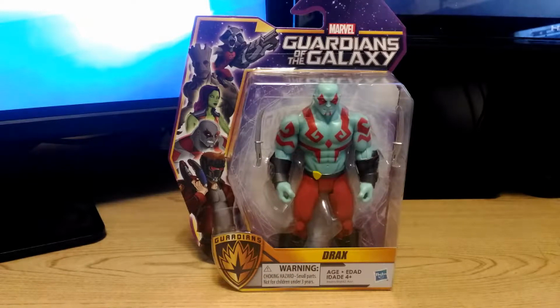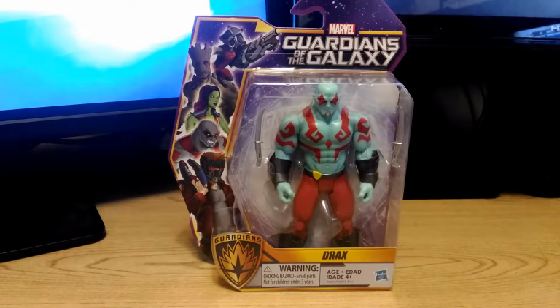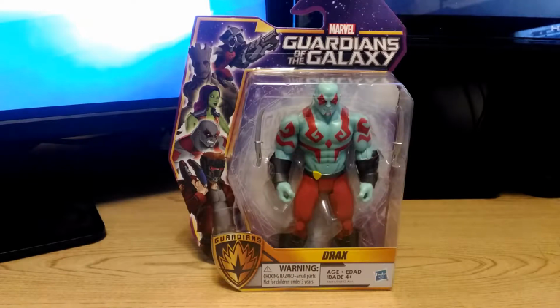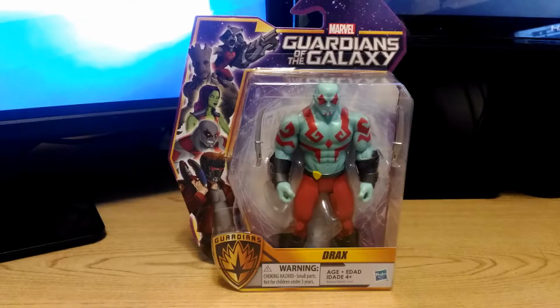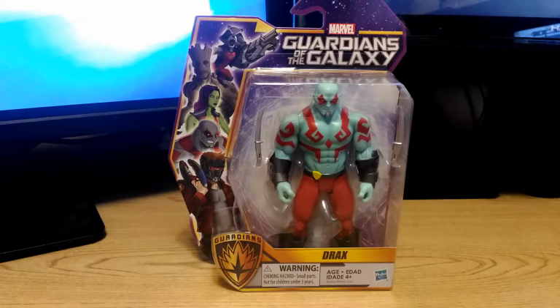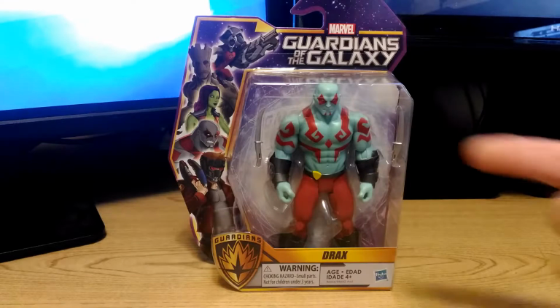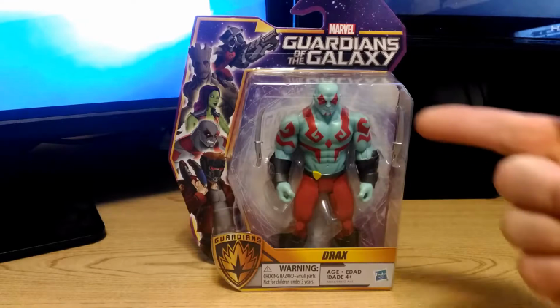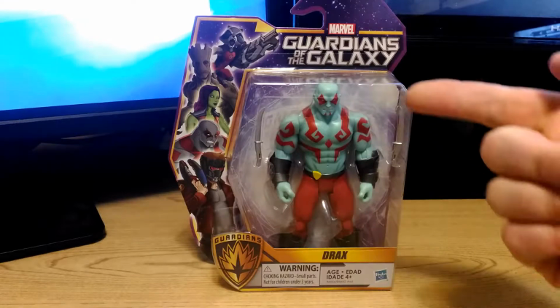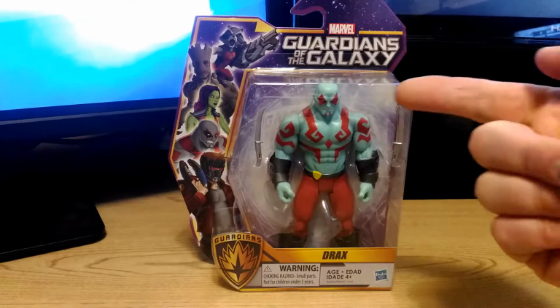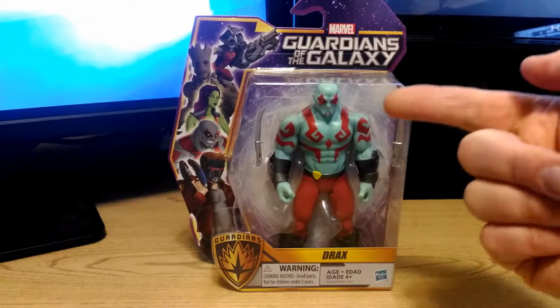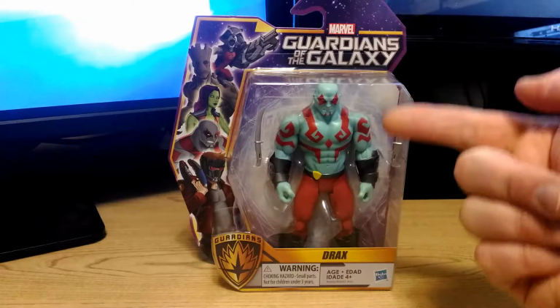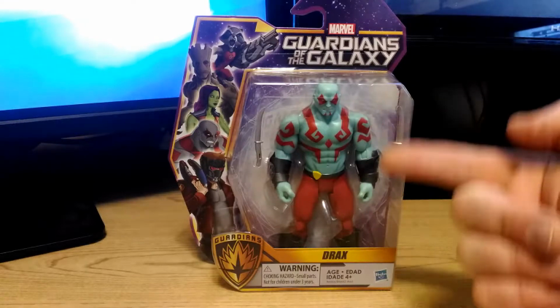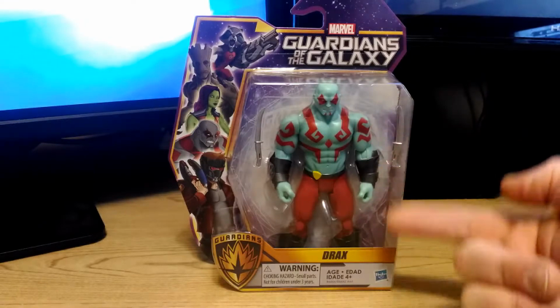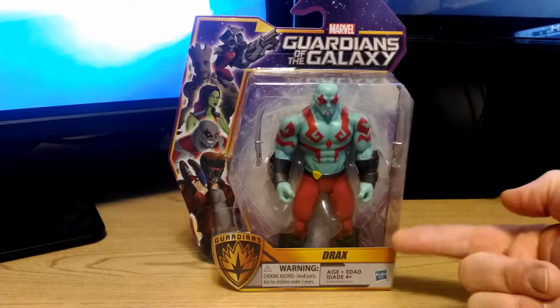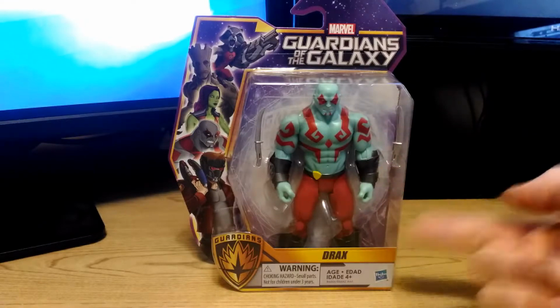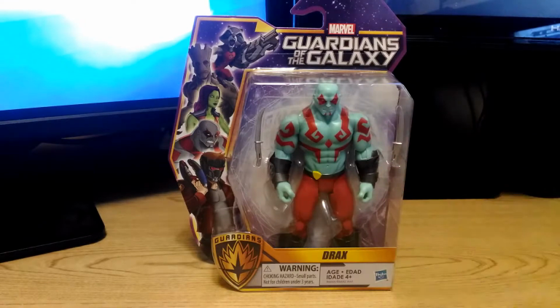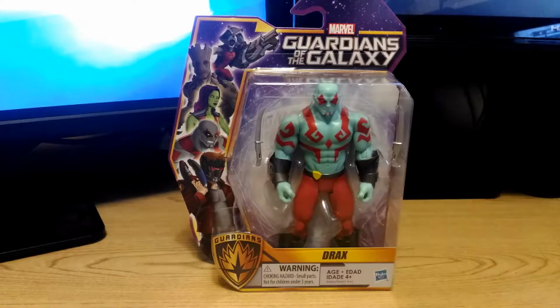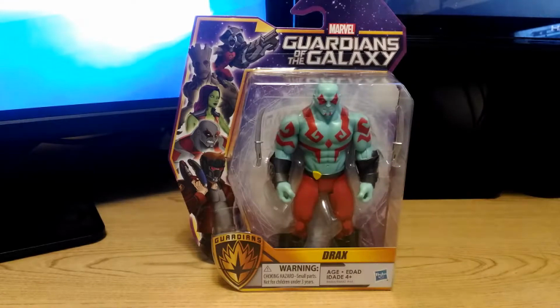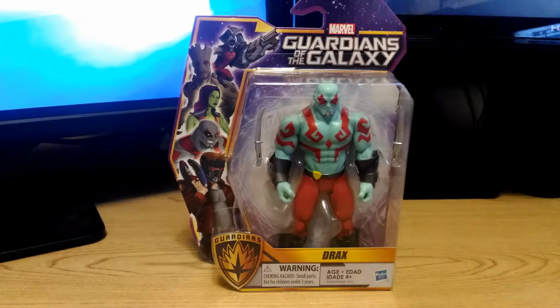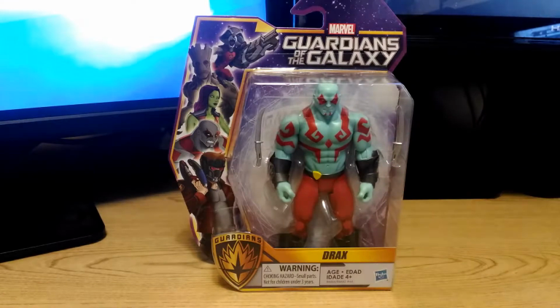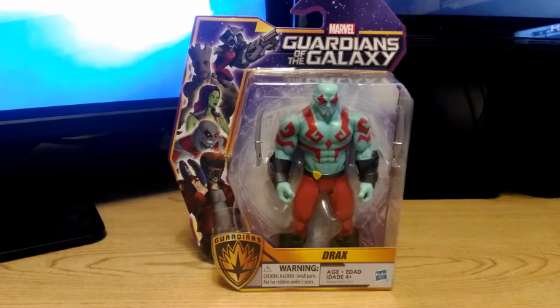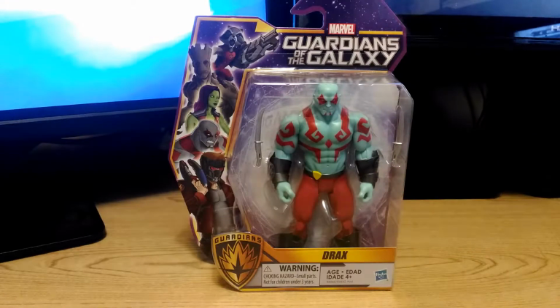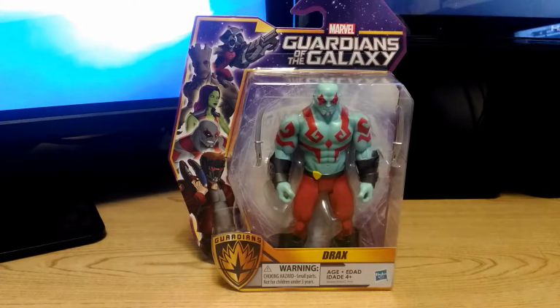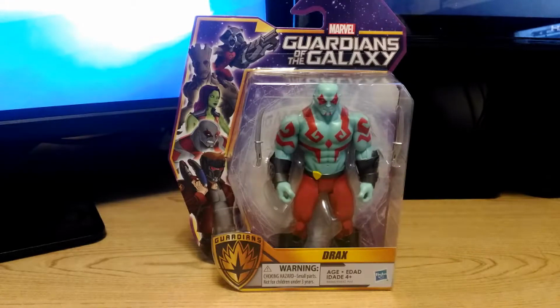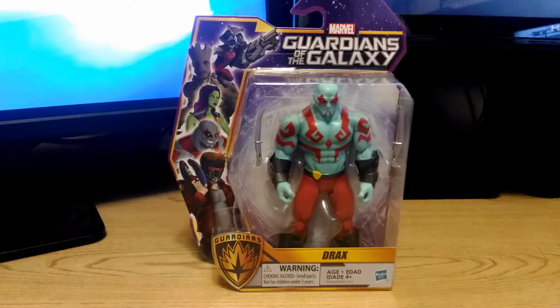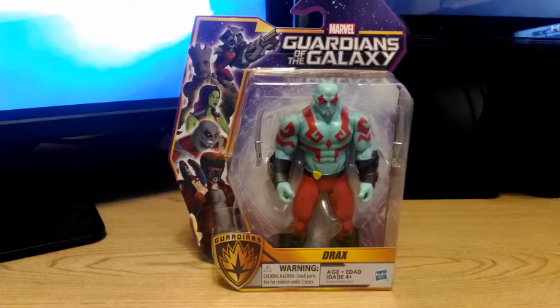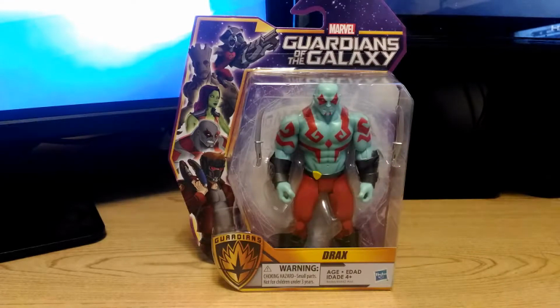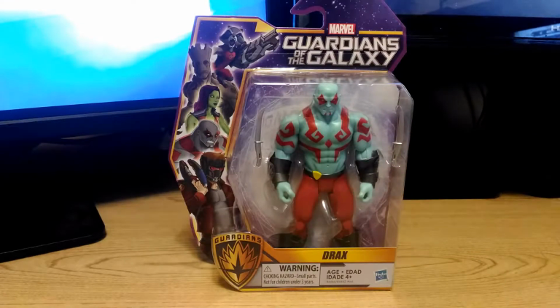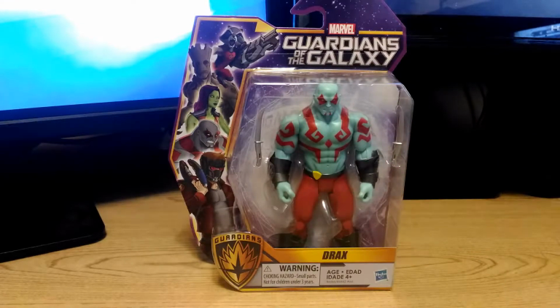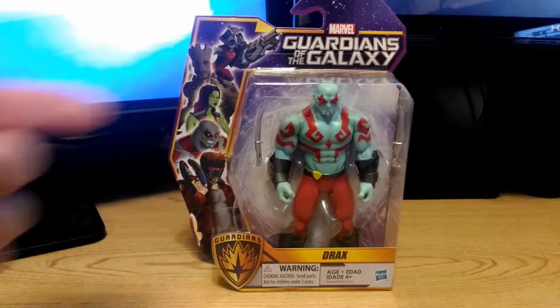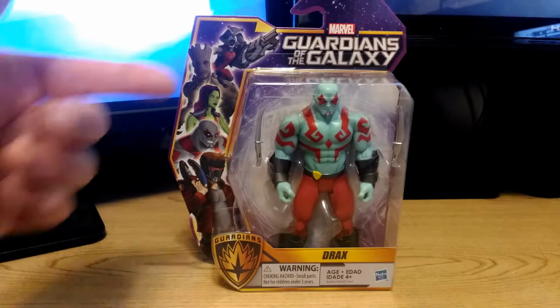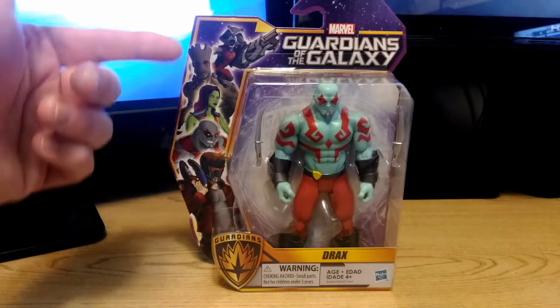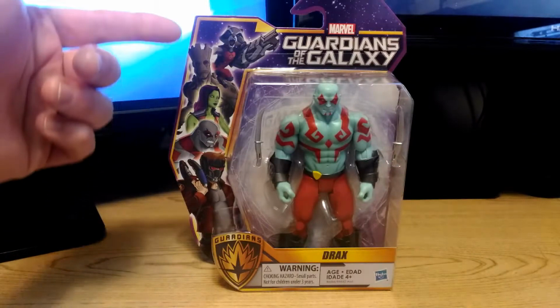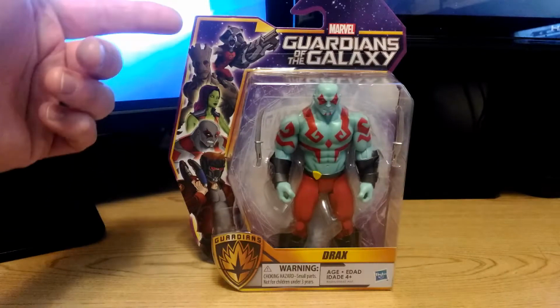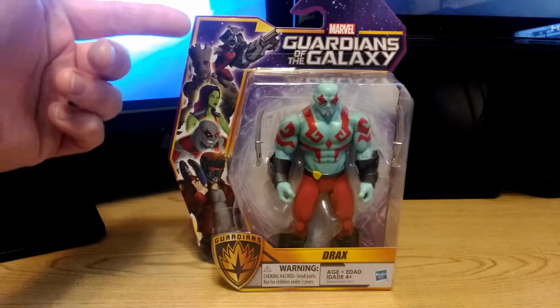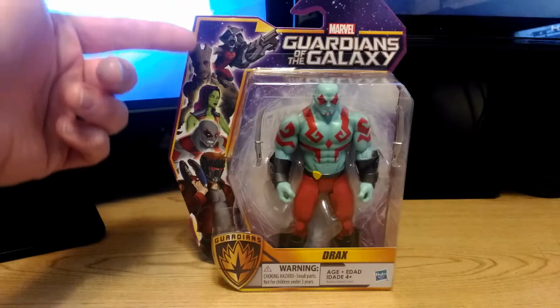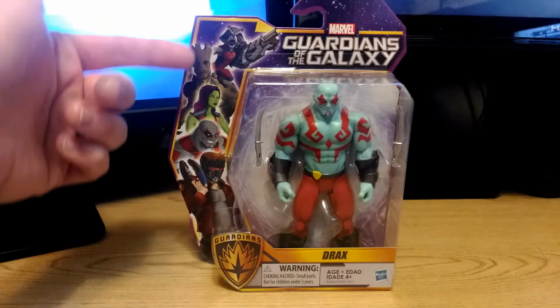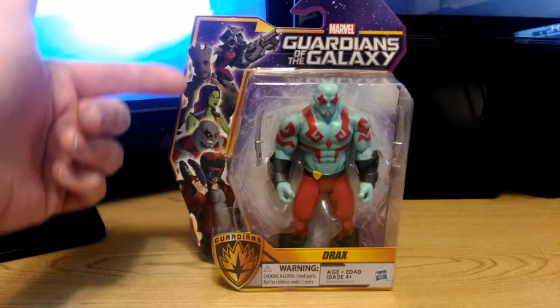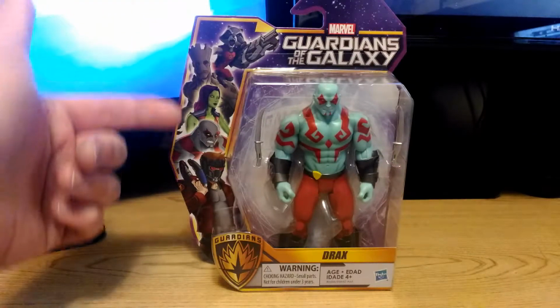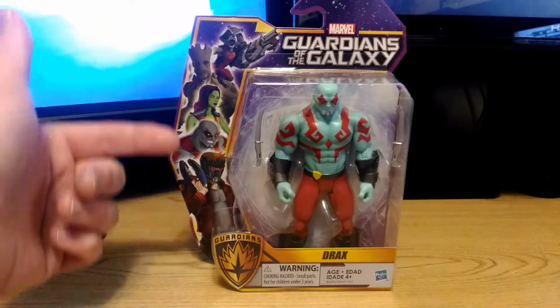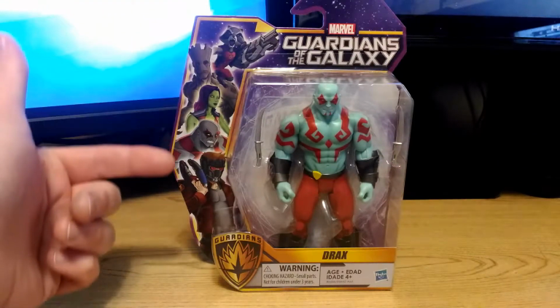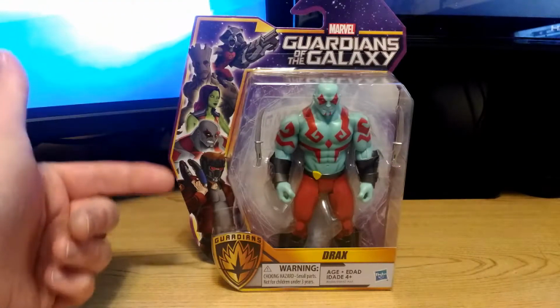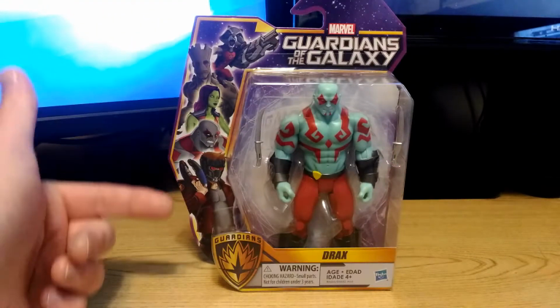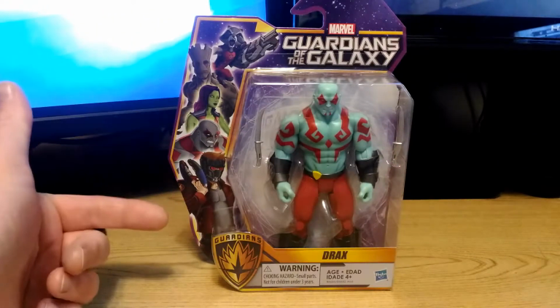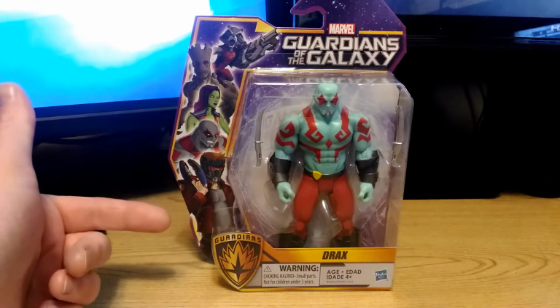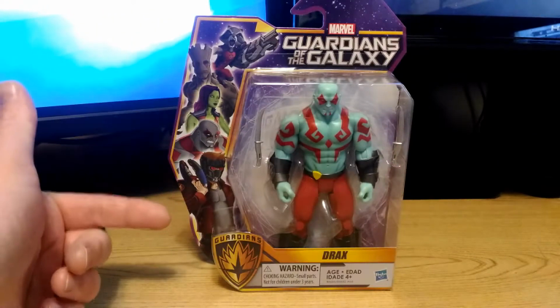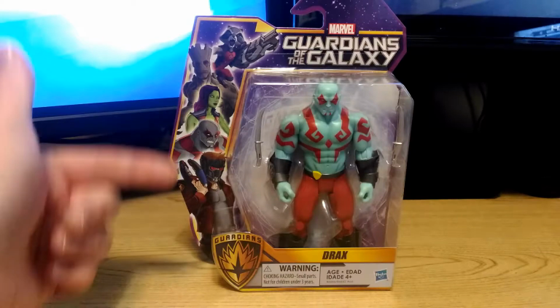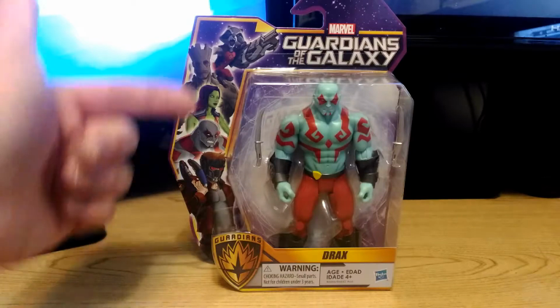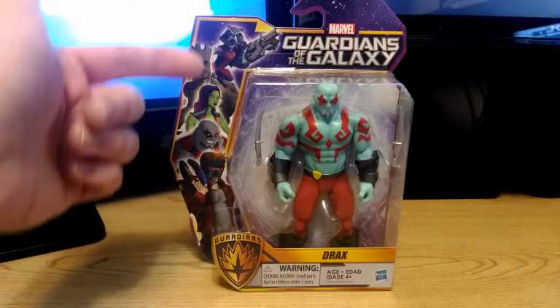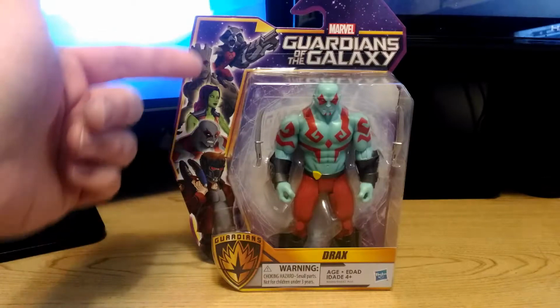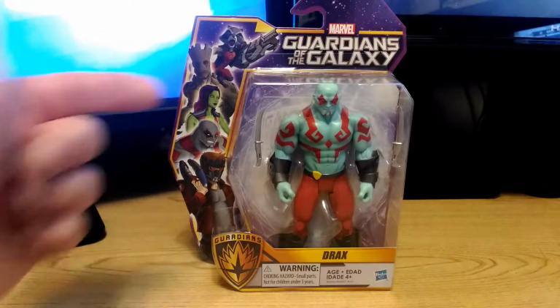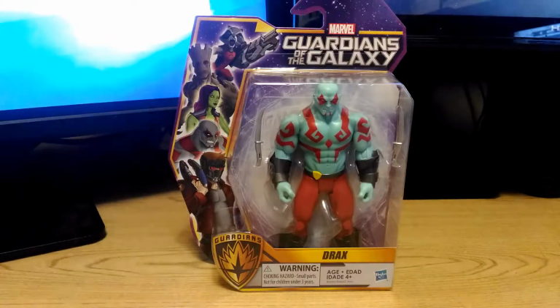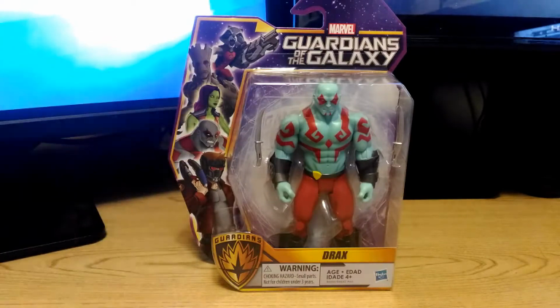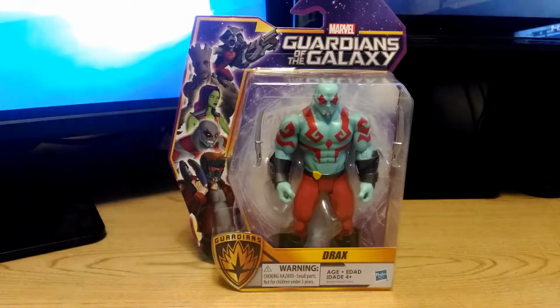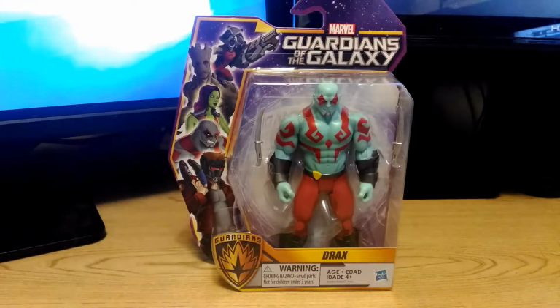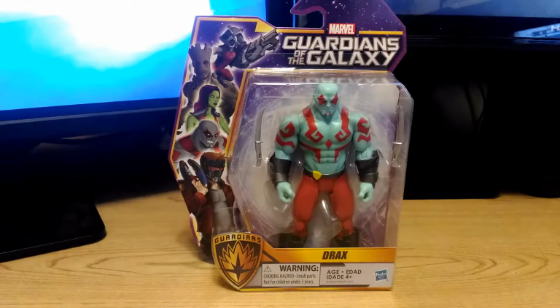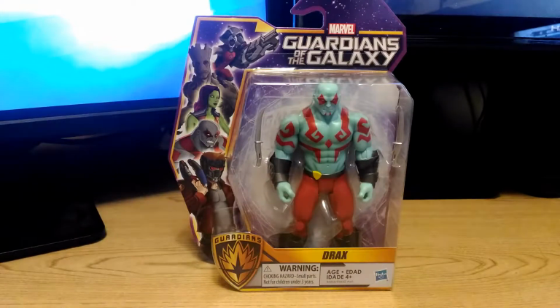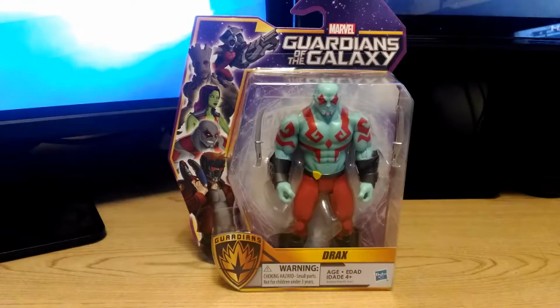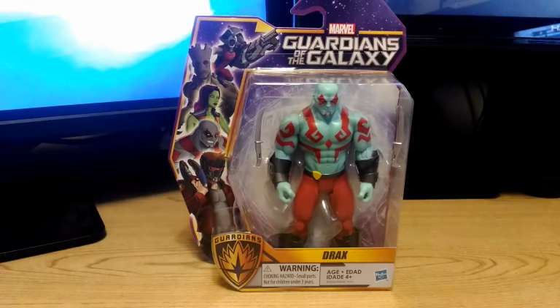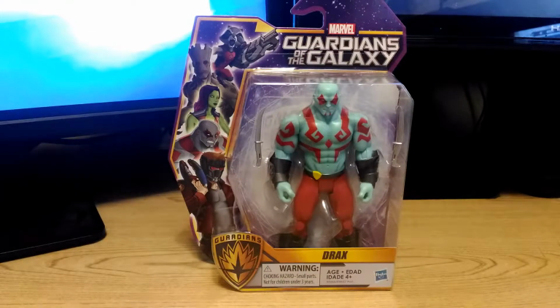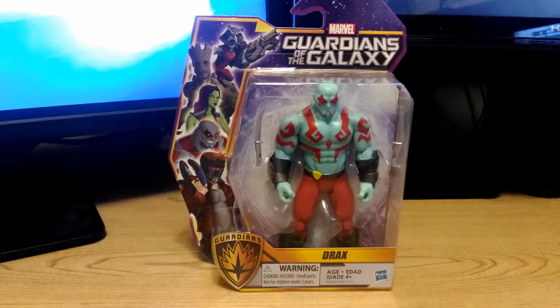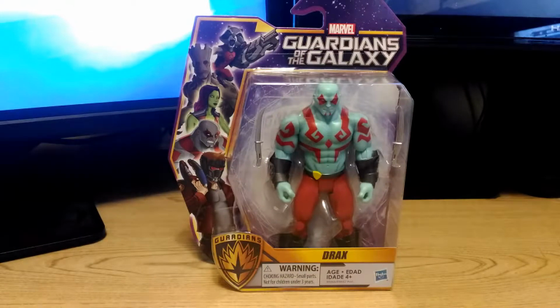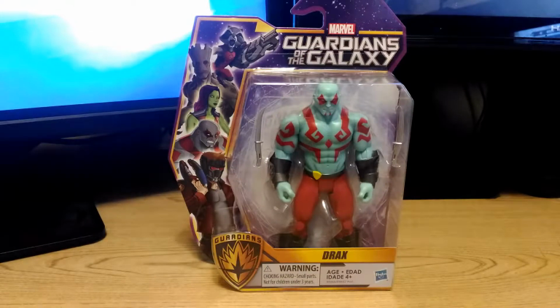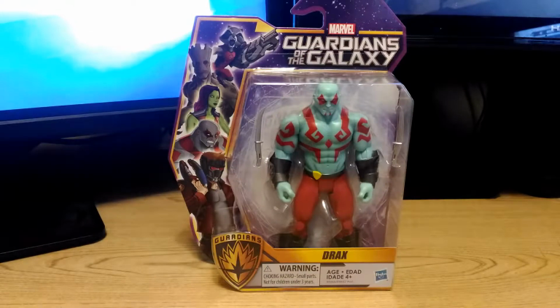Here we have the action figure sealed in his plastic bubble. Along the left-hand side of the packaging we have artwork of the other characters available in the series.